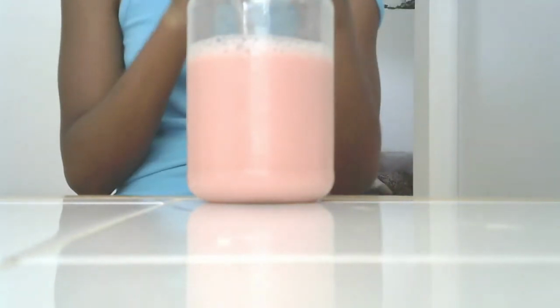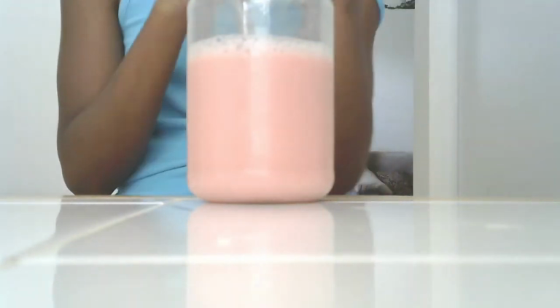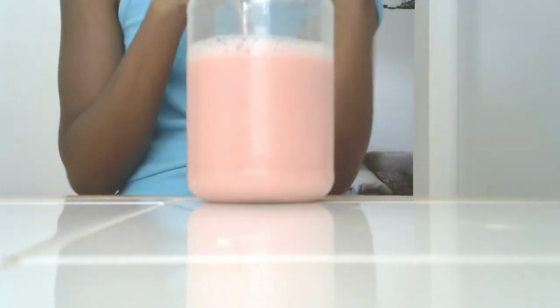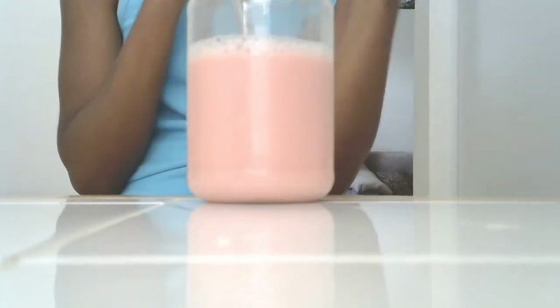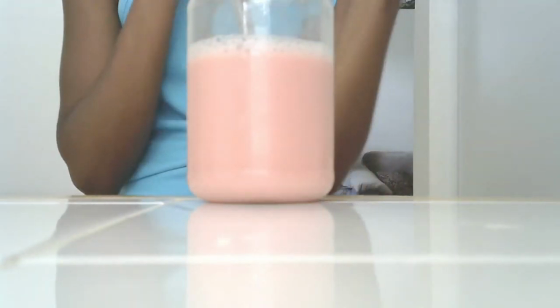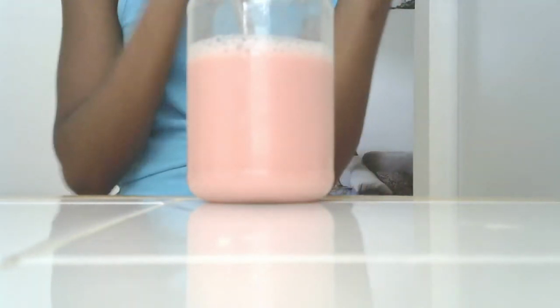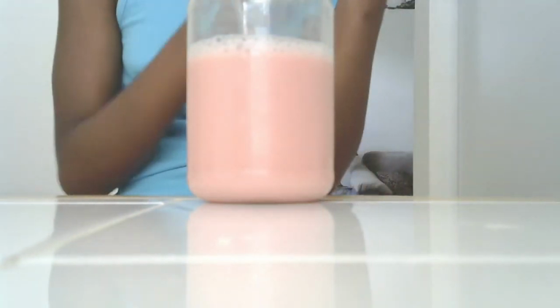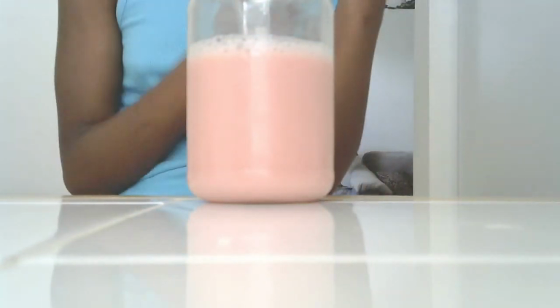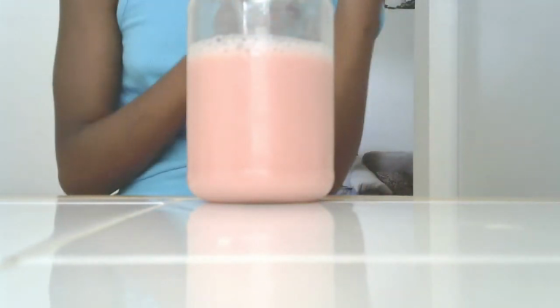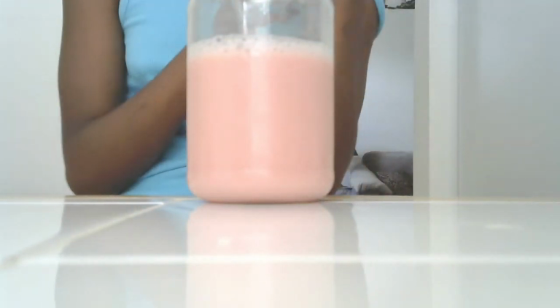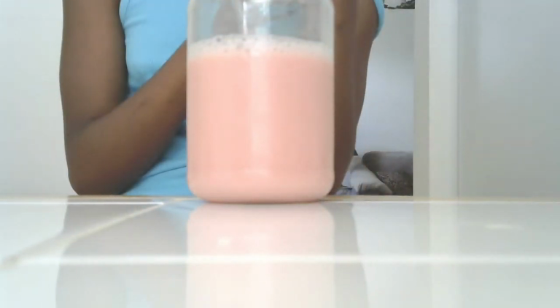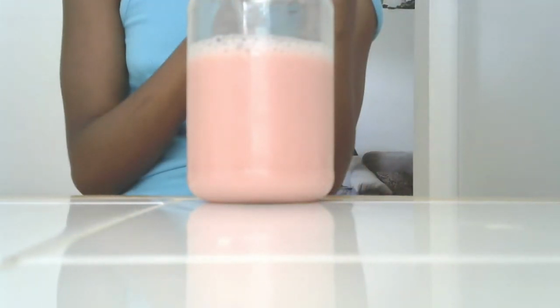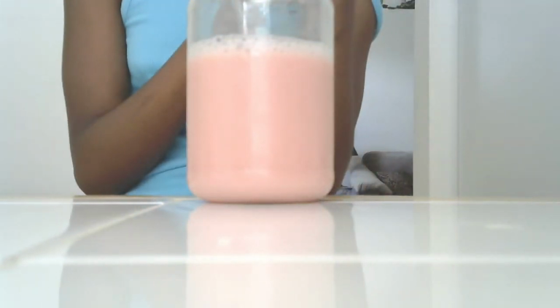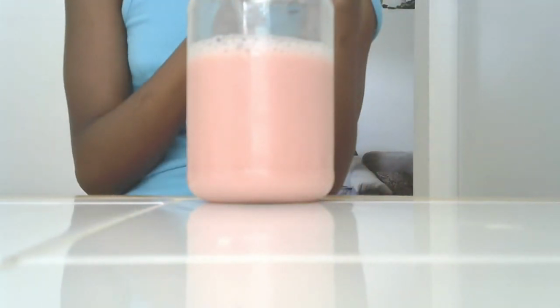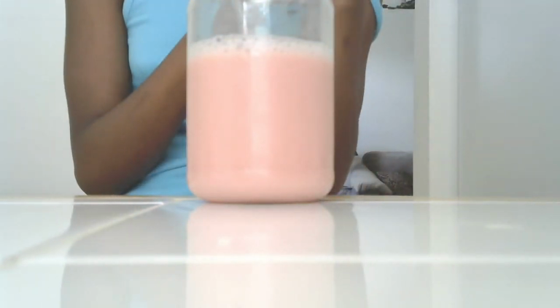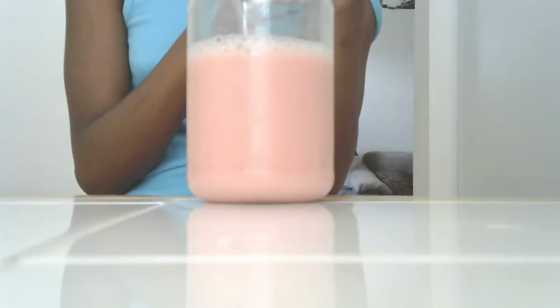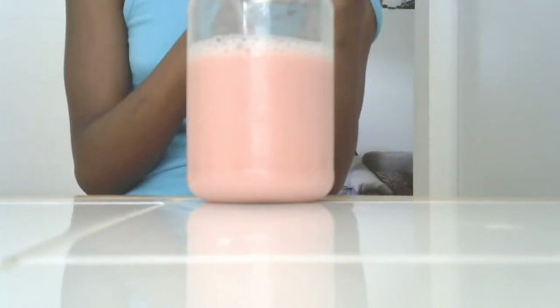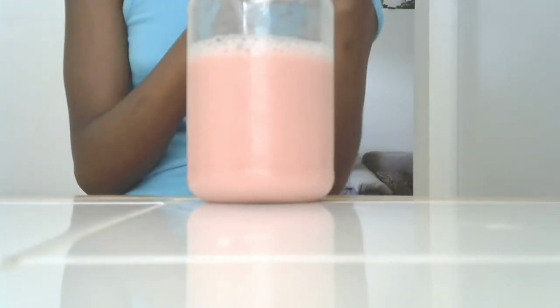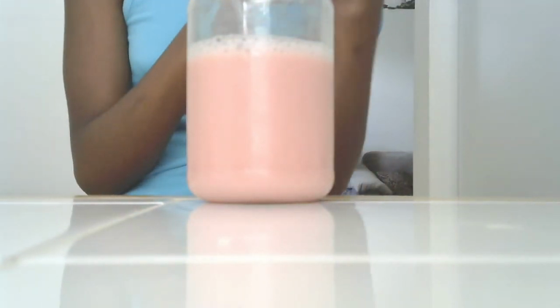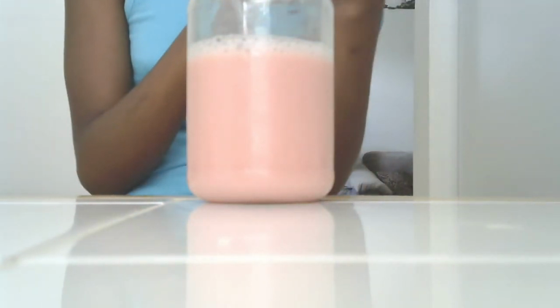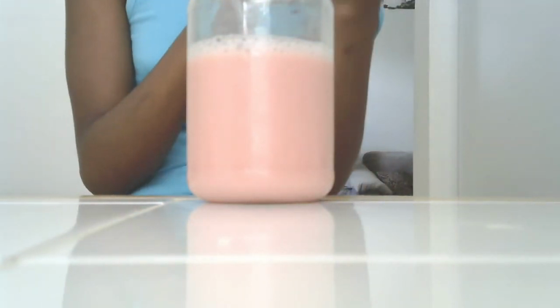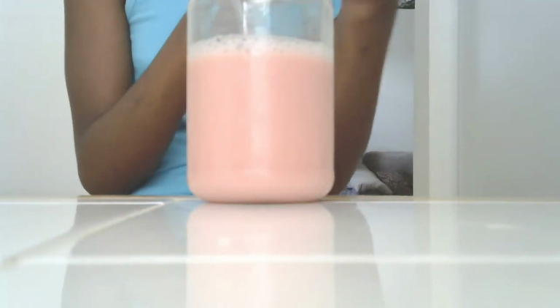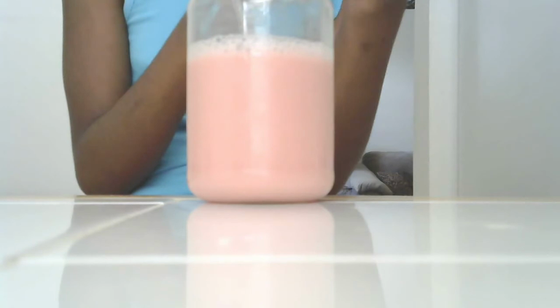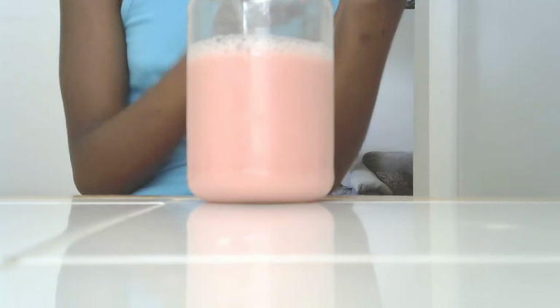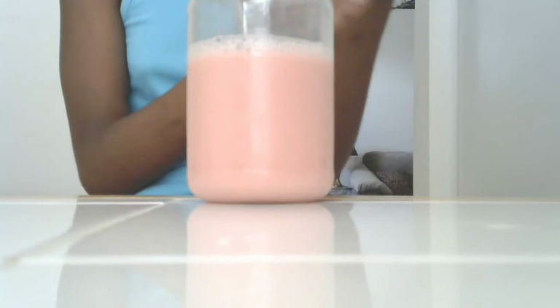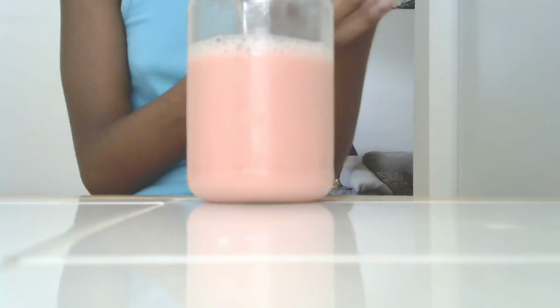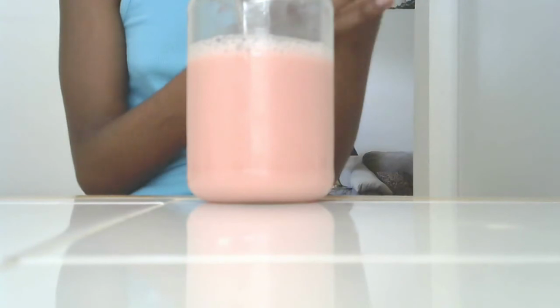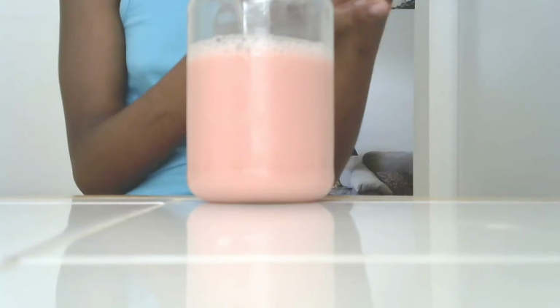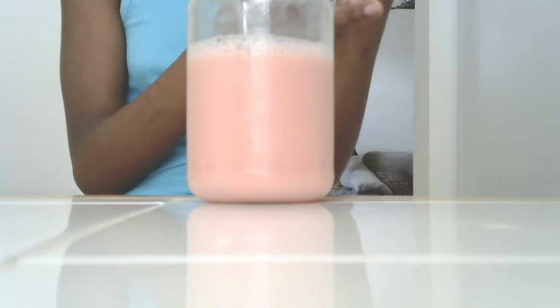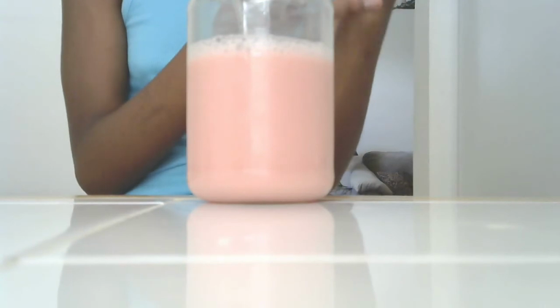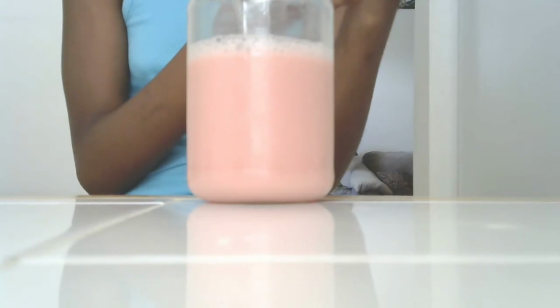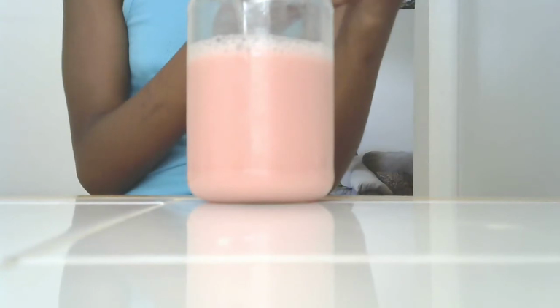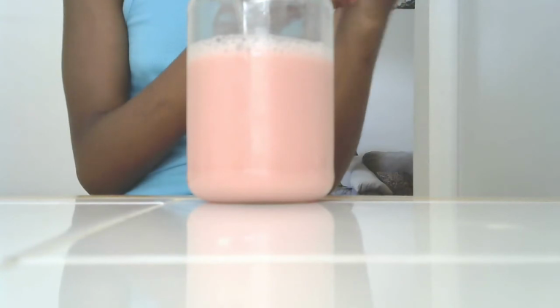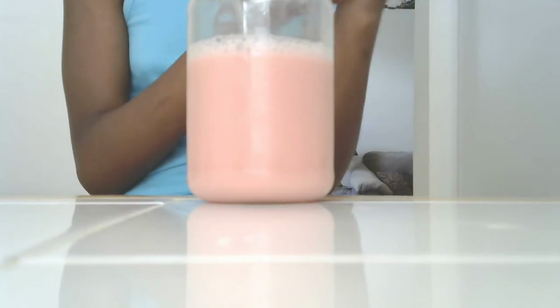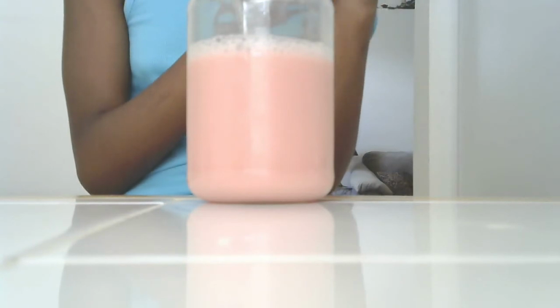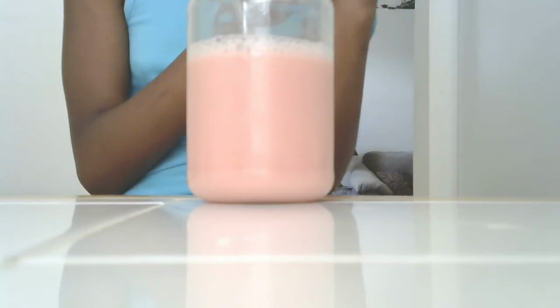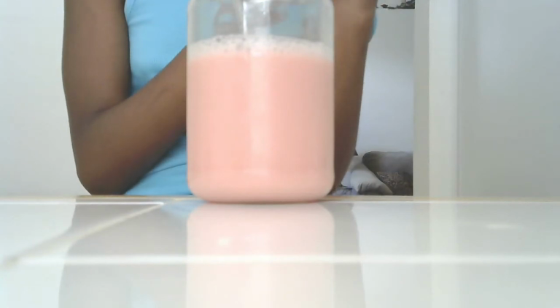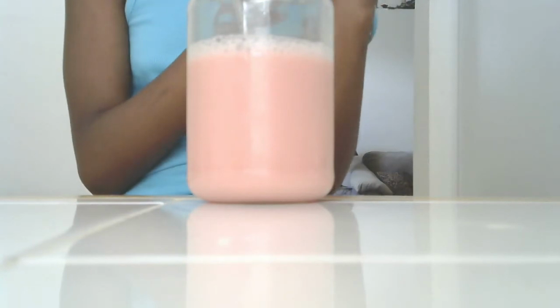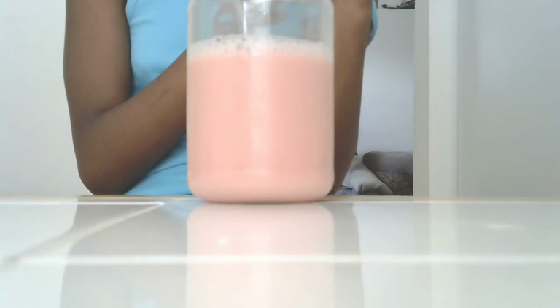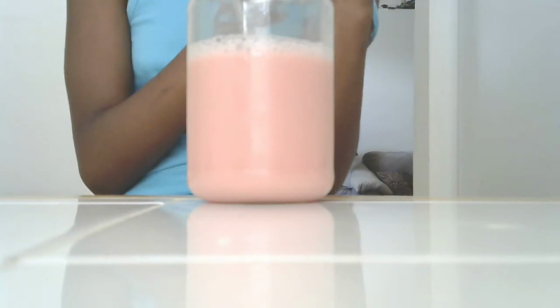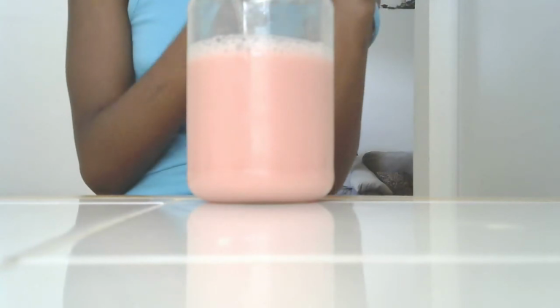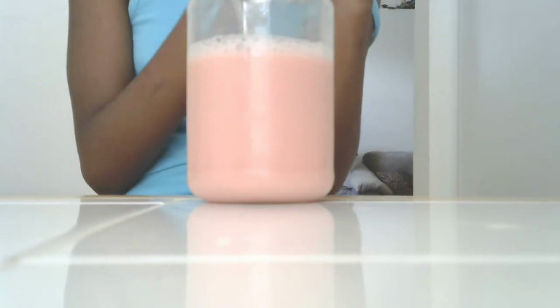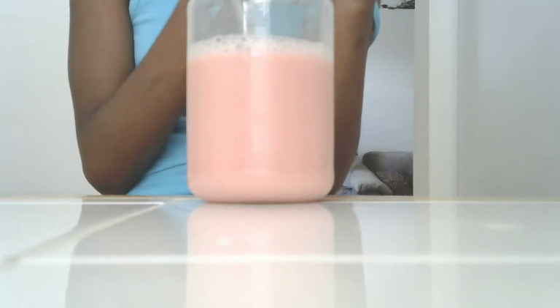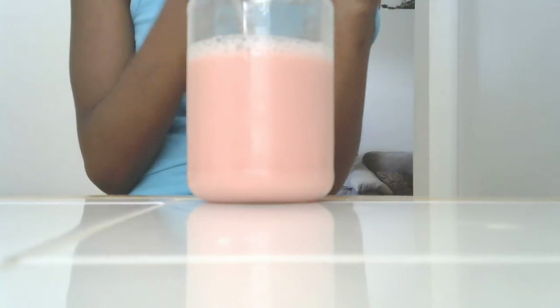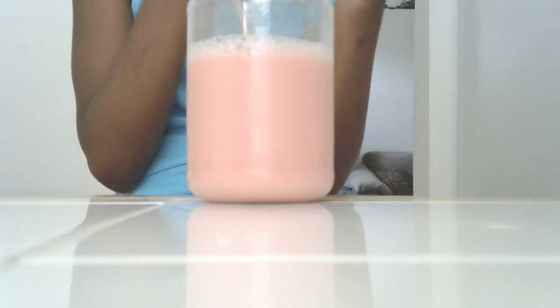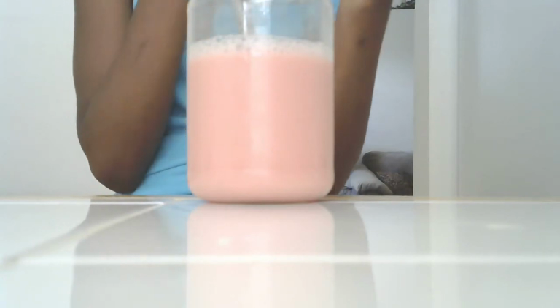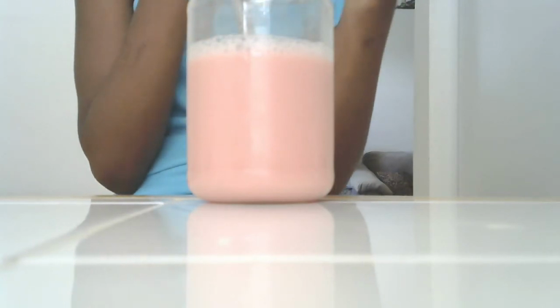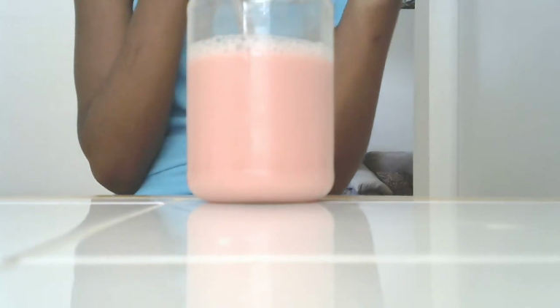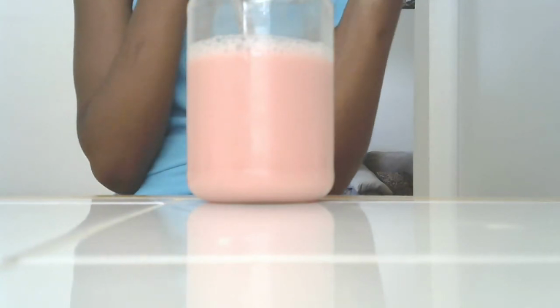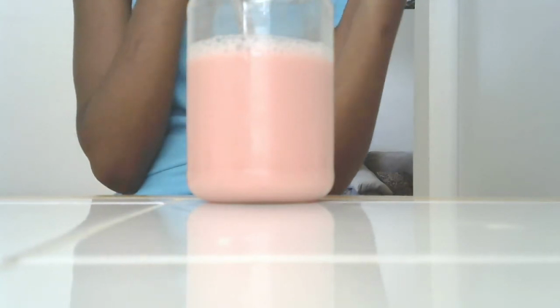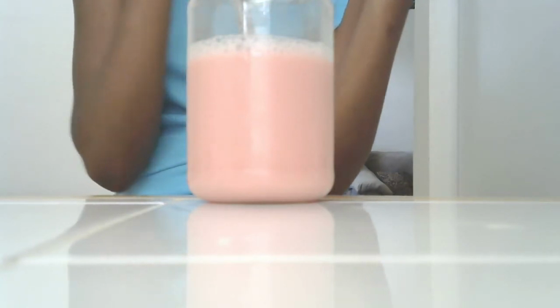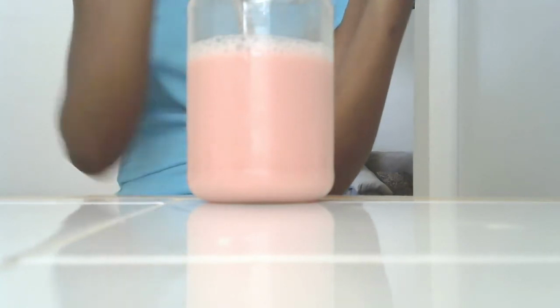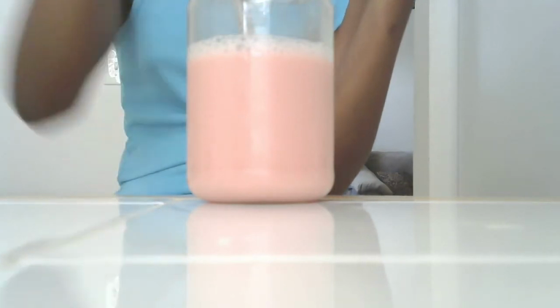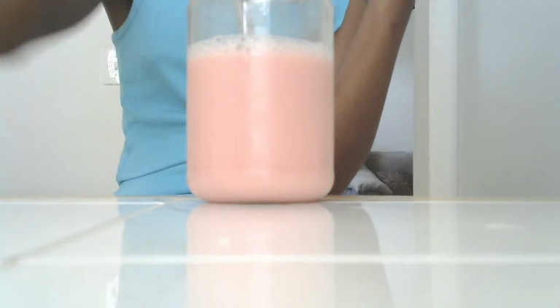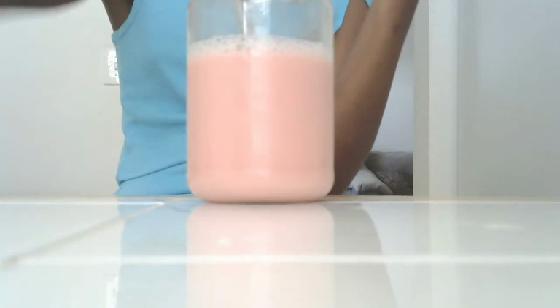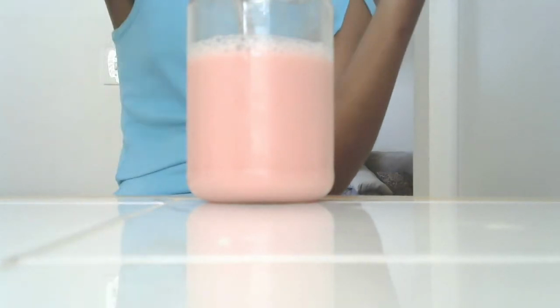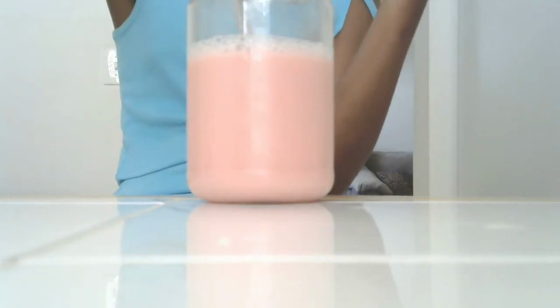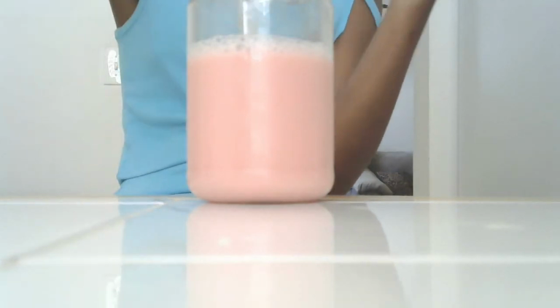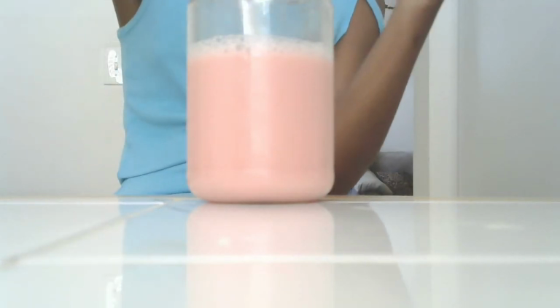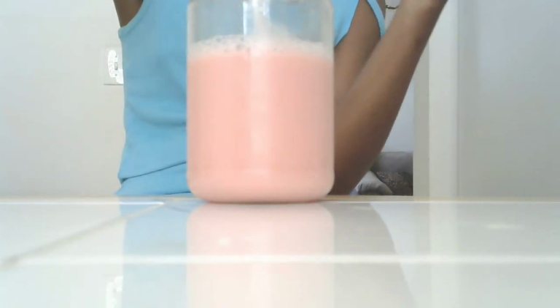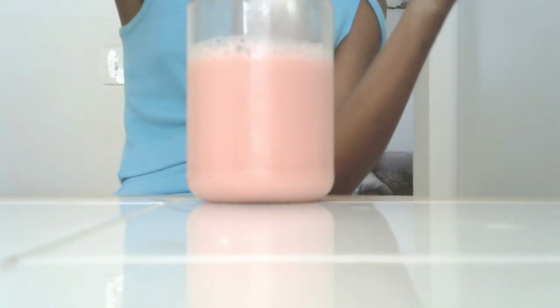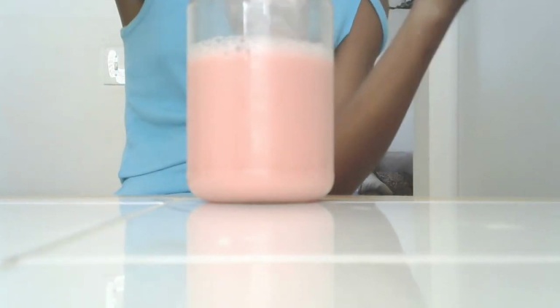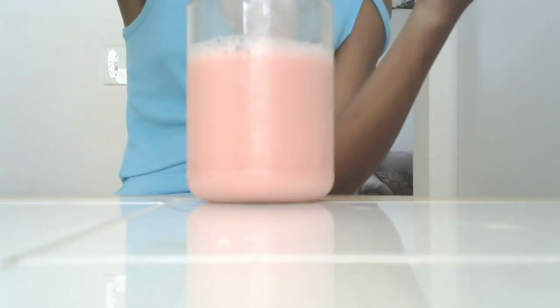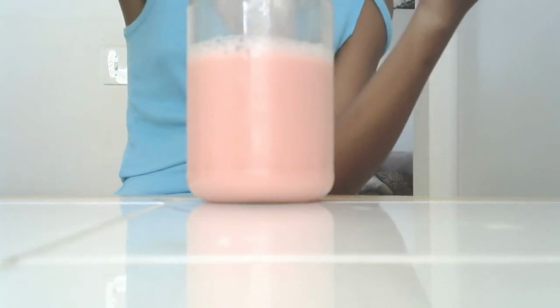Because syrup at the bottom means it's not fully mixed. So, I'm going to take my spoon out.